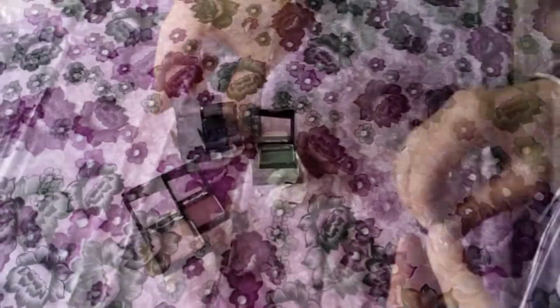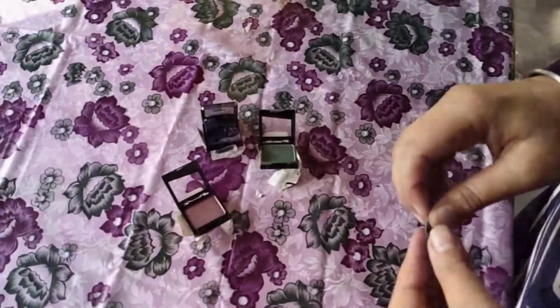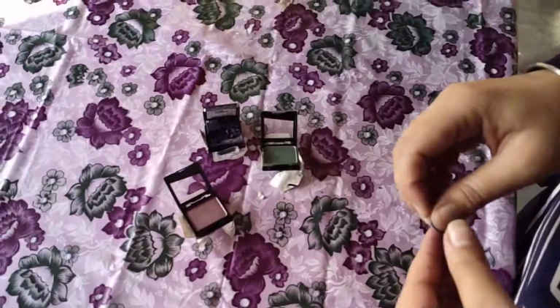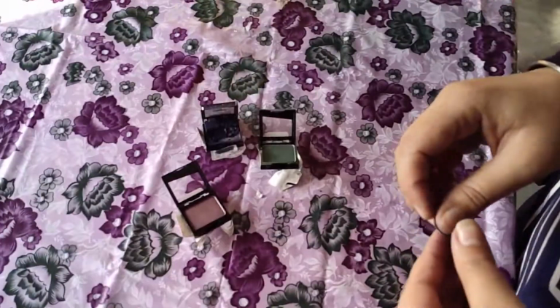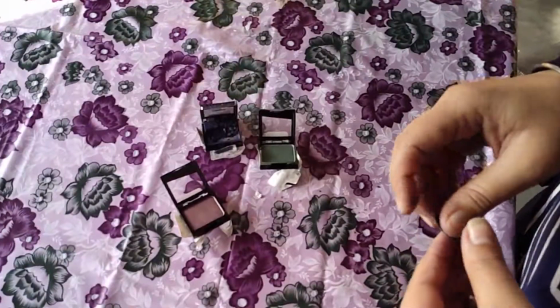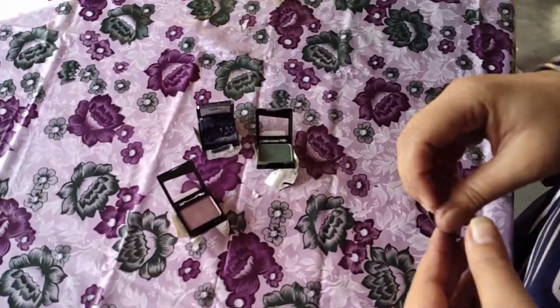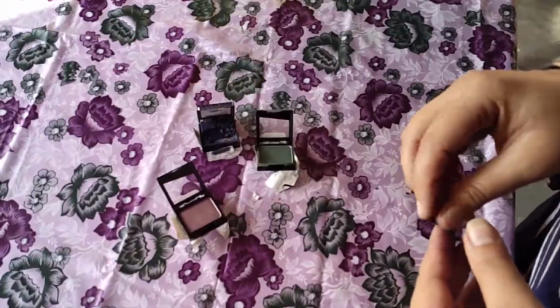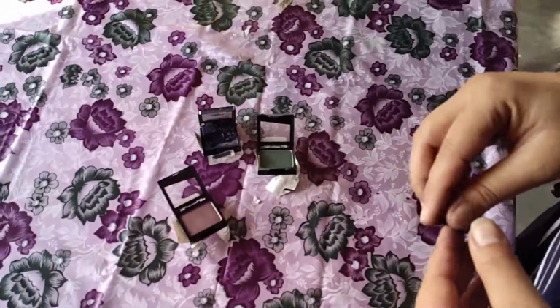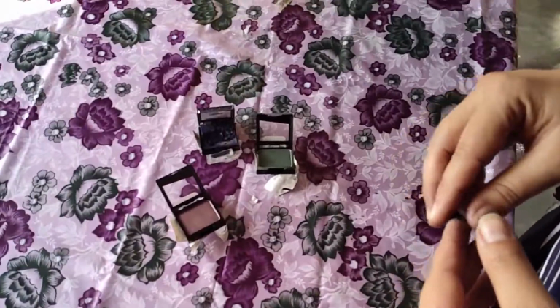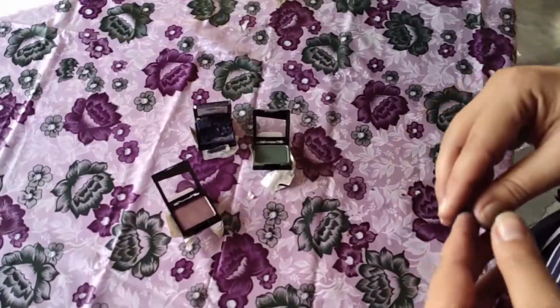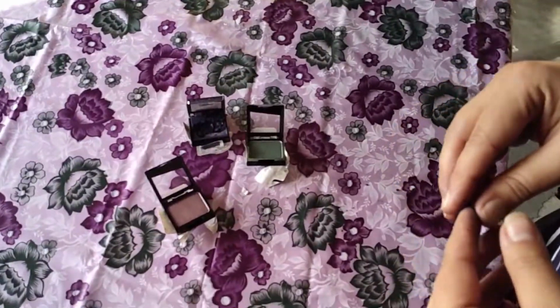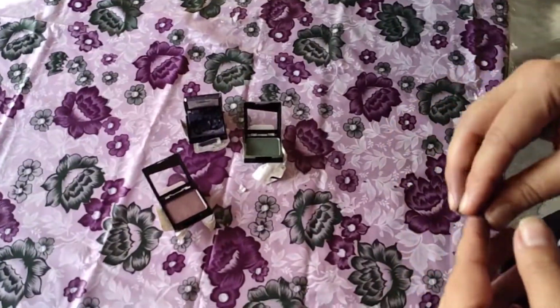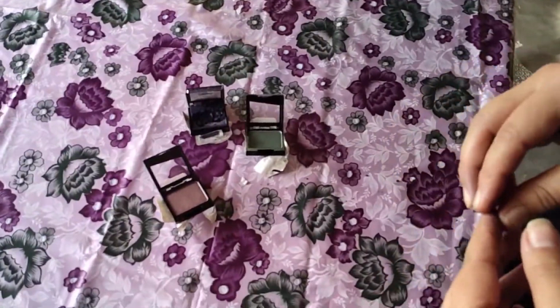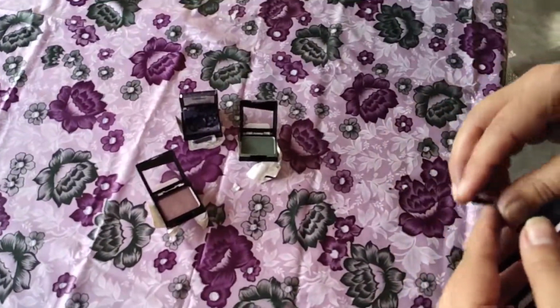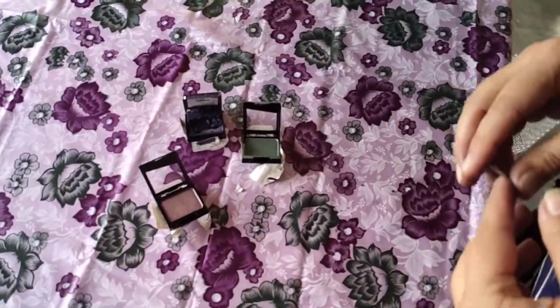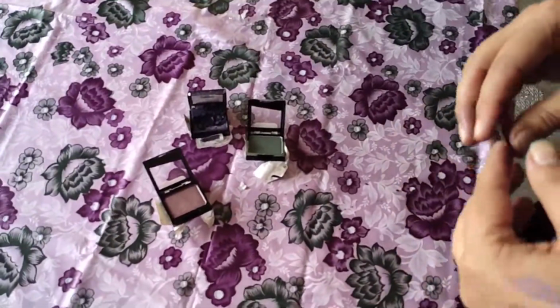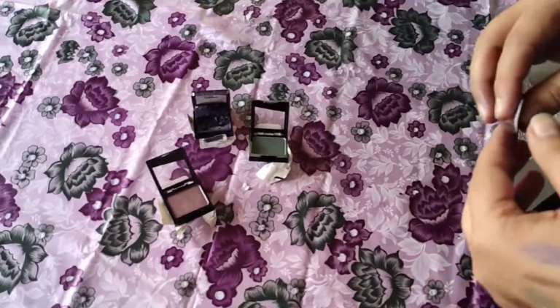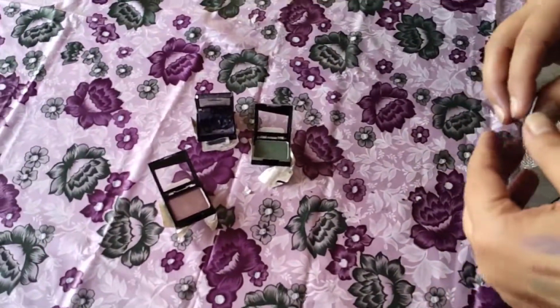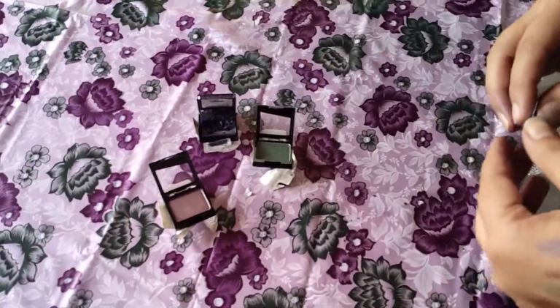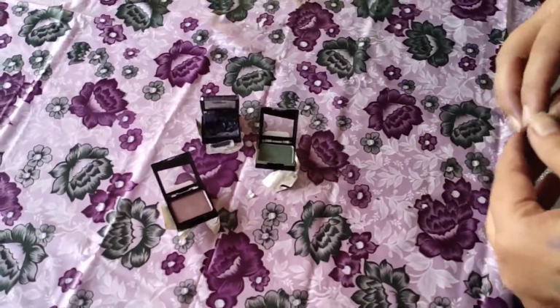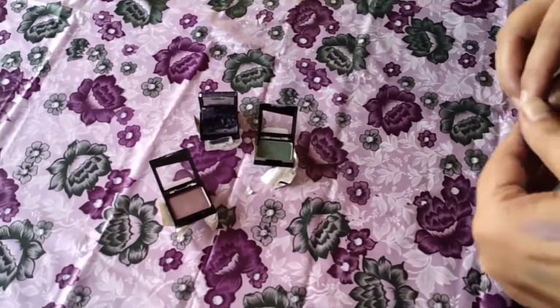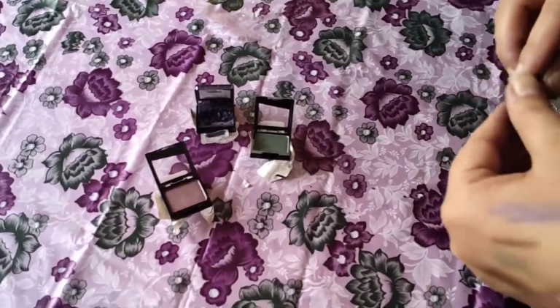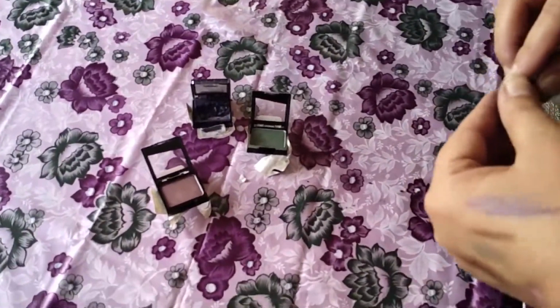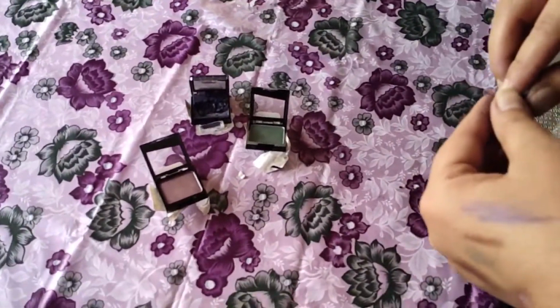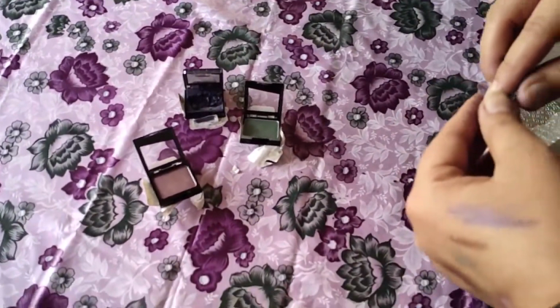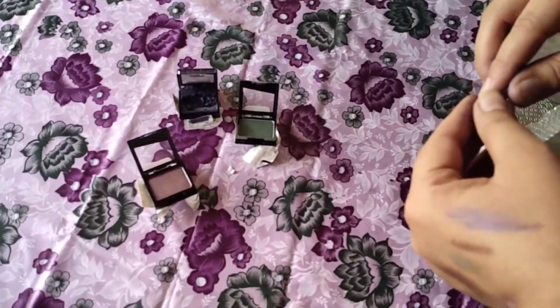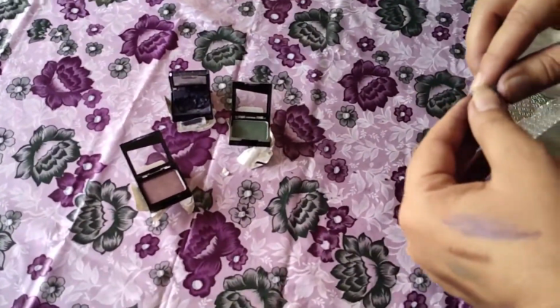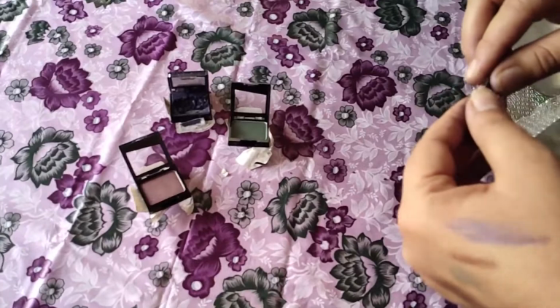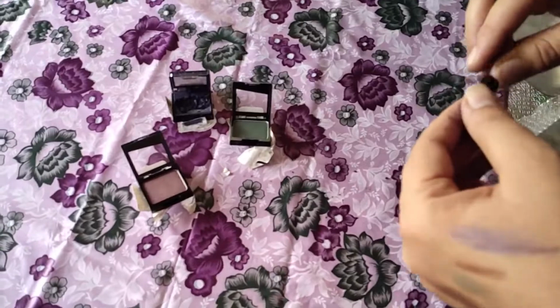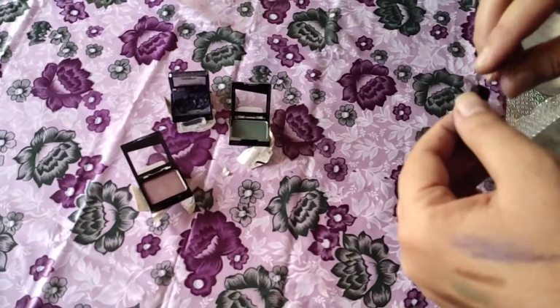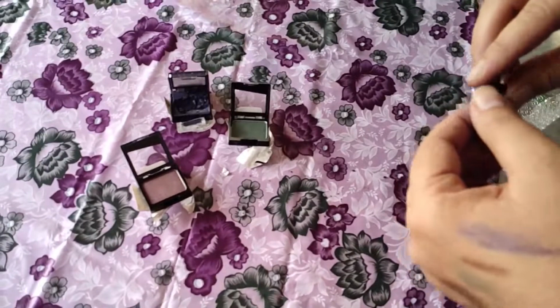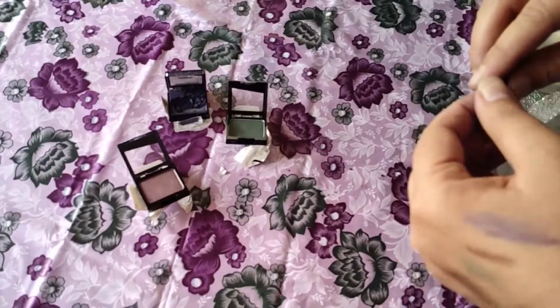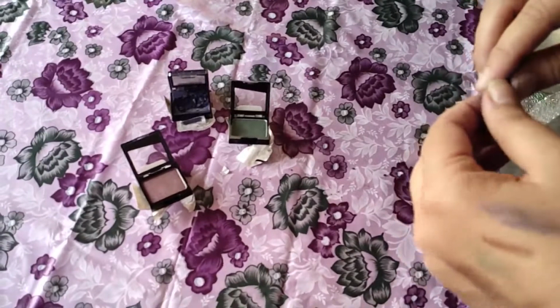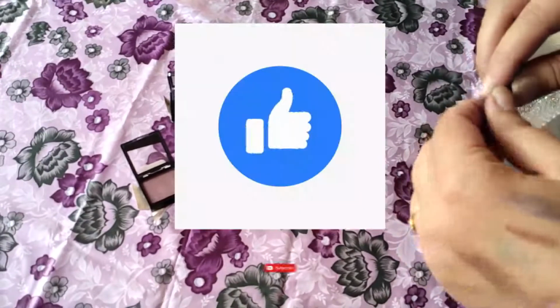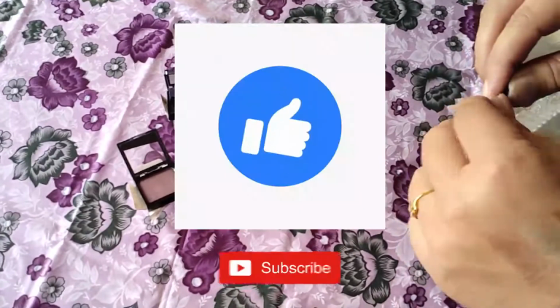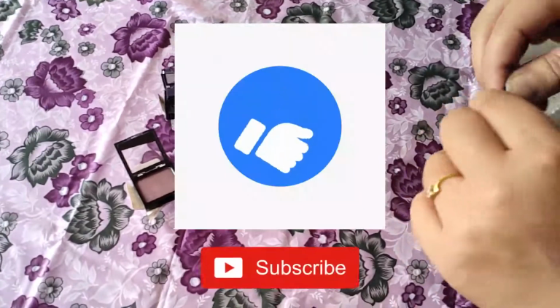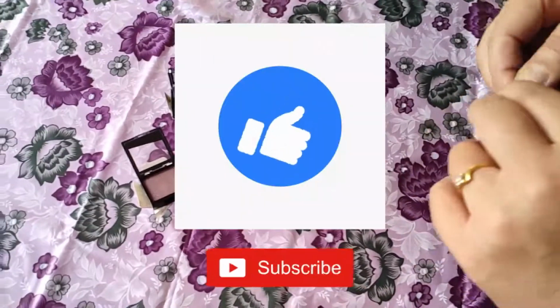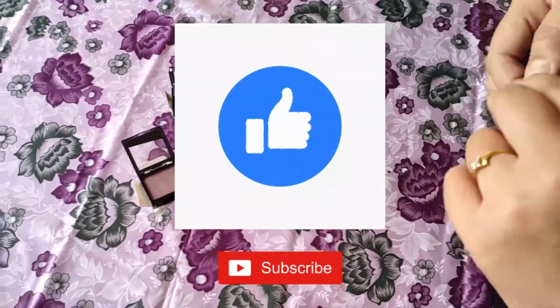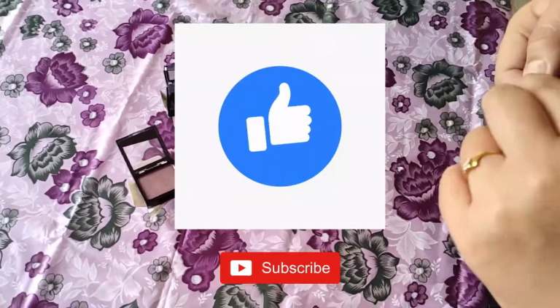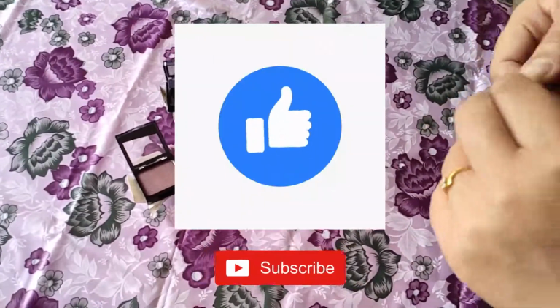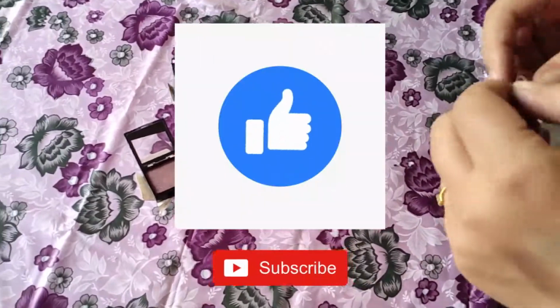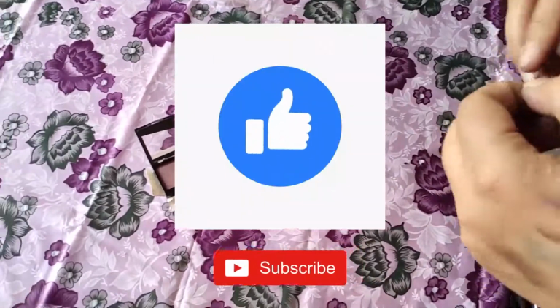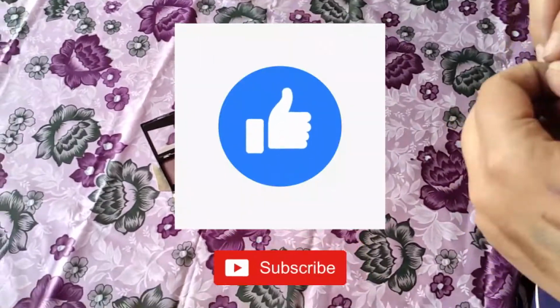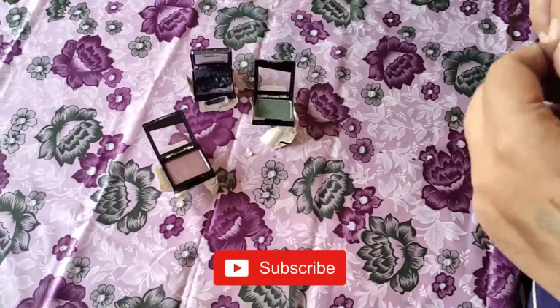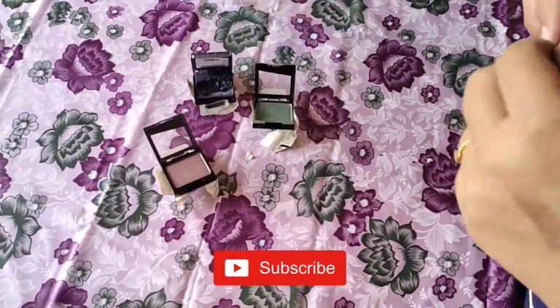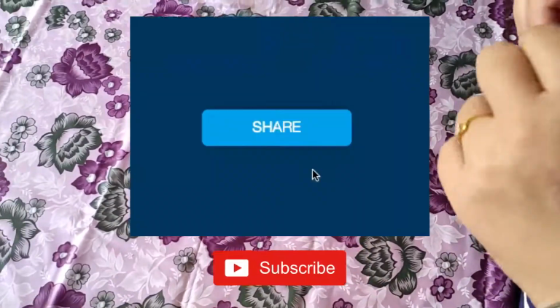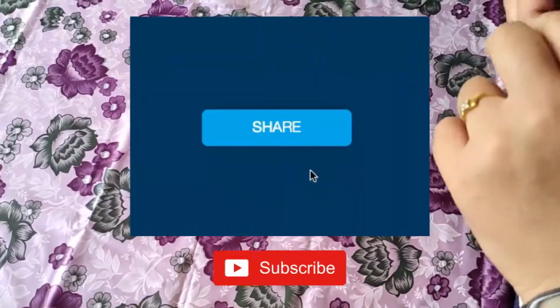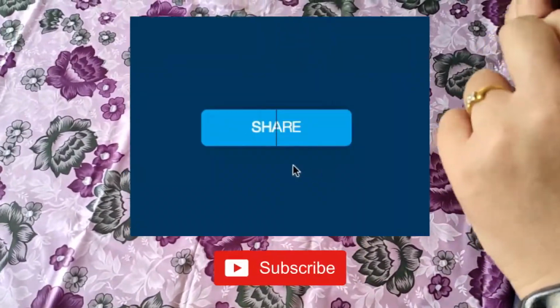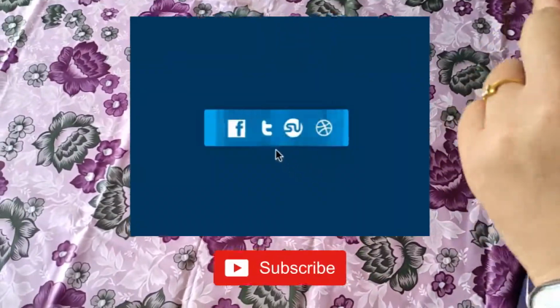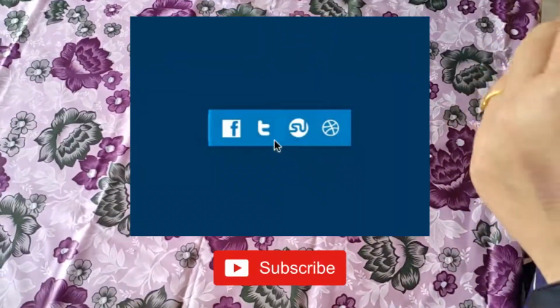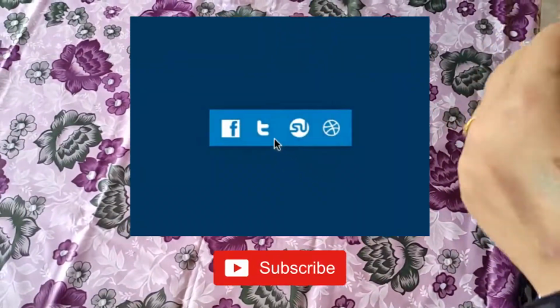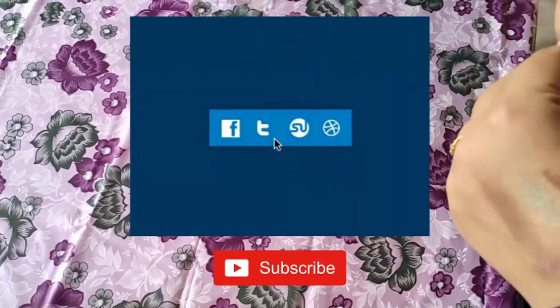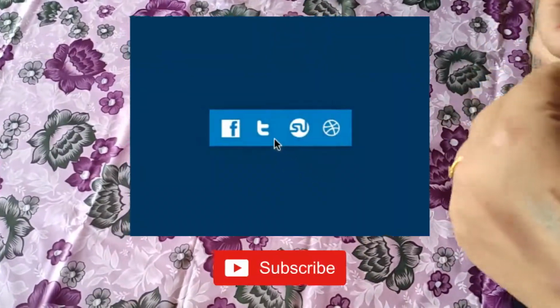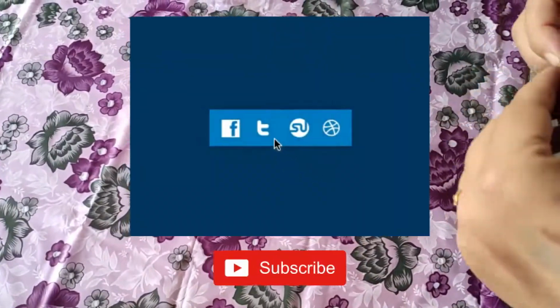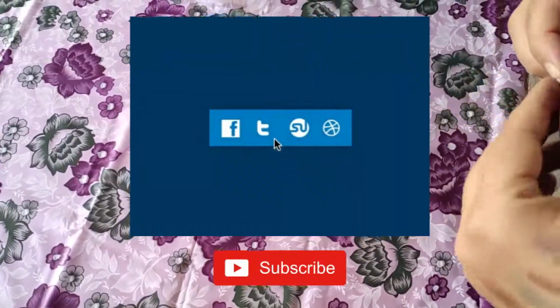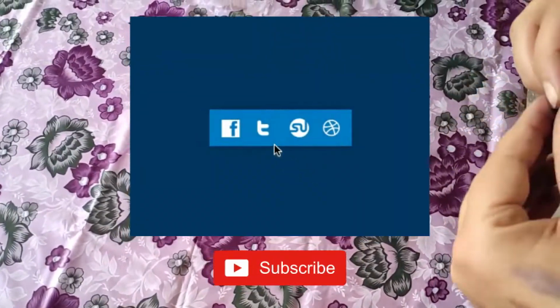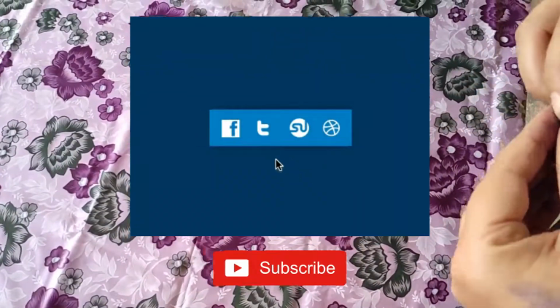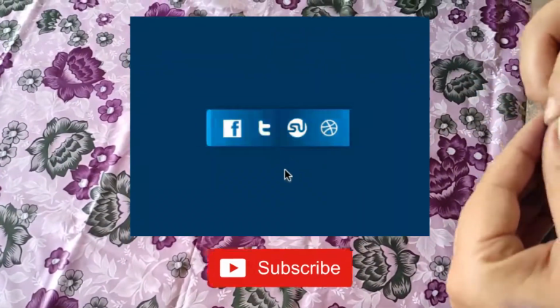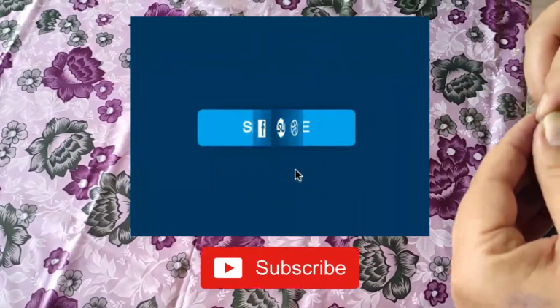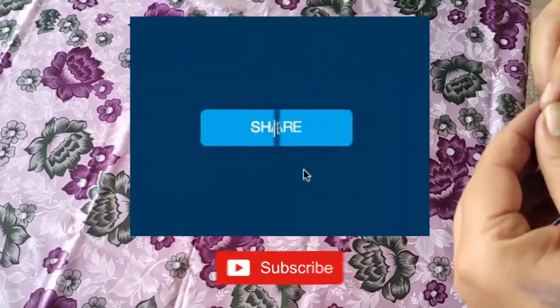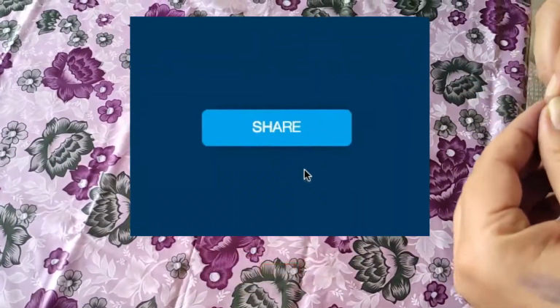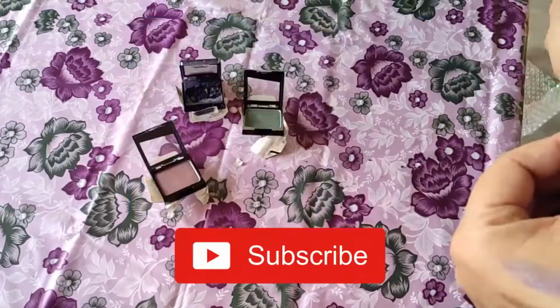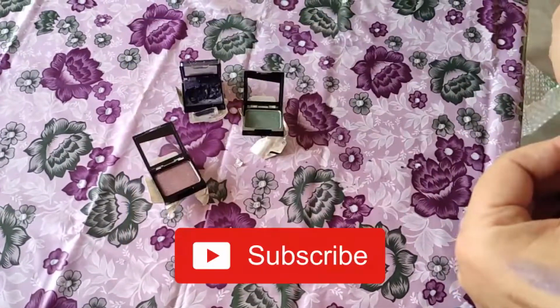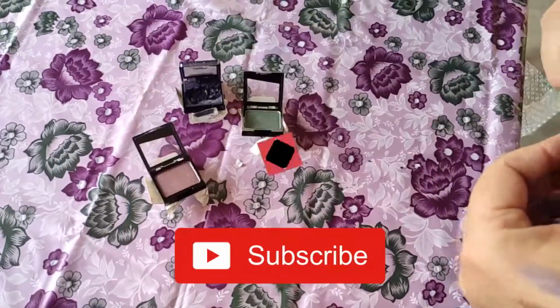That is all for this video. If you like this video, give it a thumbs up. Definitely like, share, subscribe, and comment. Thank you.